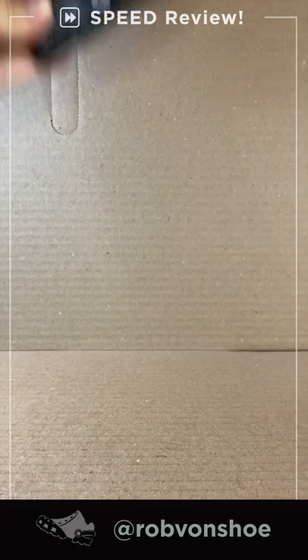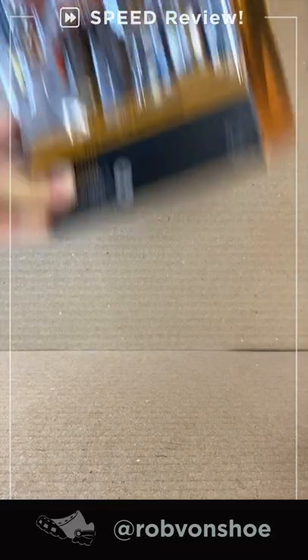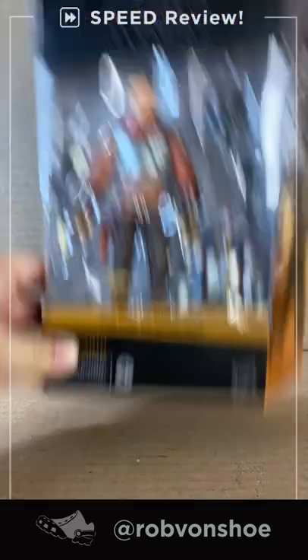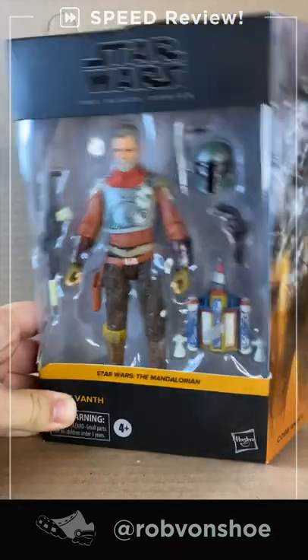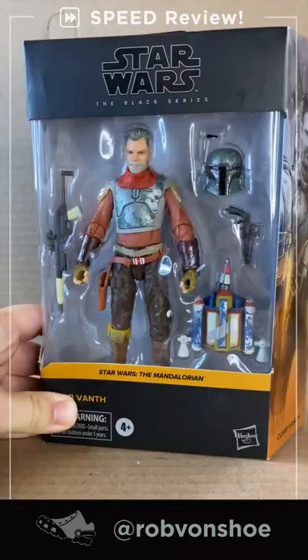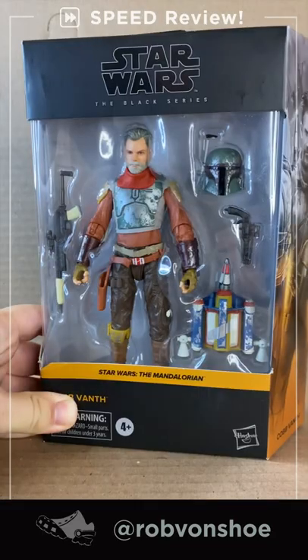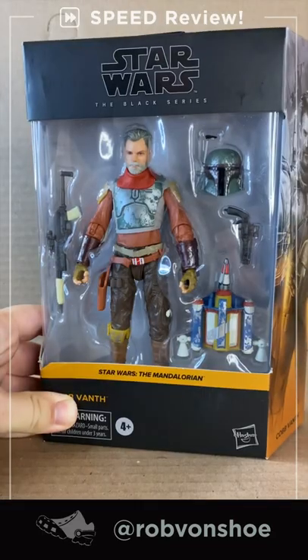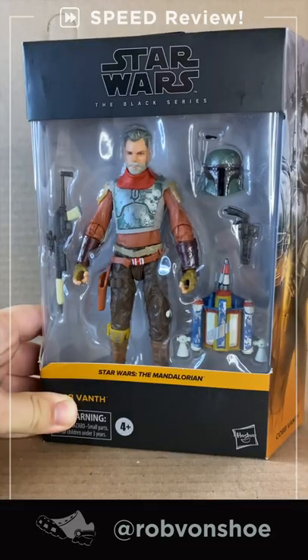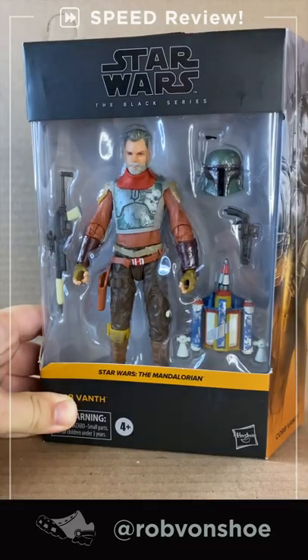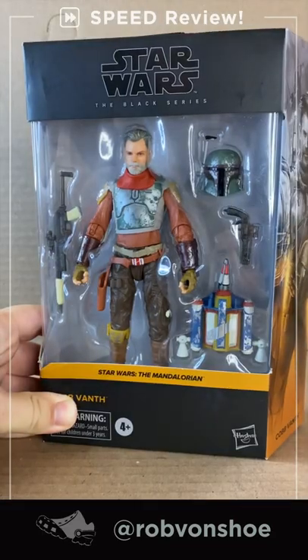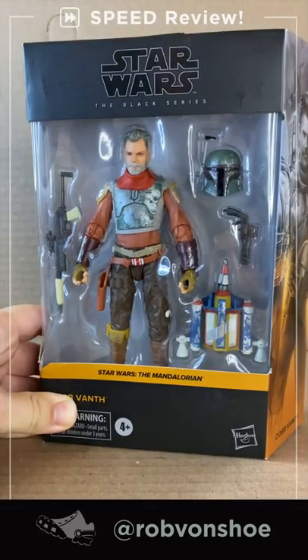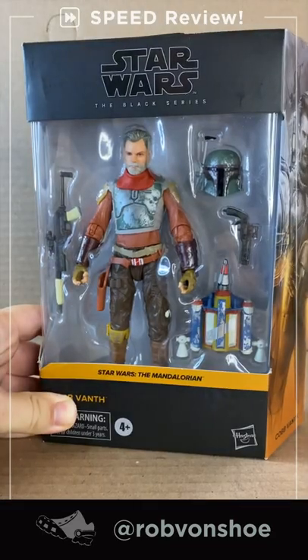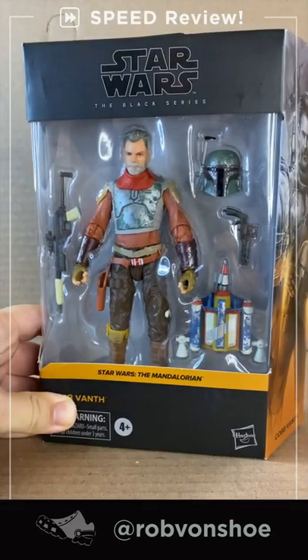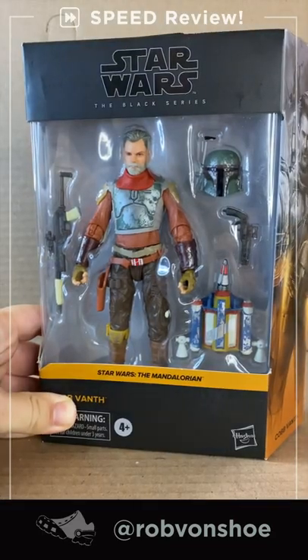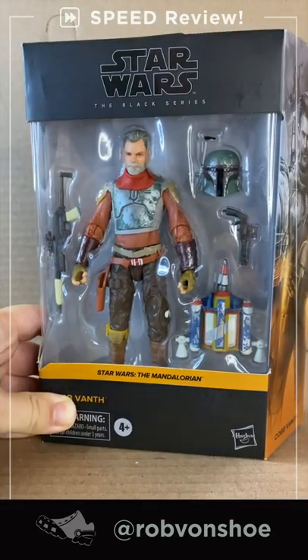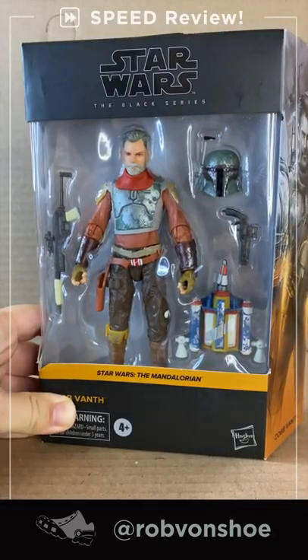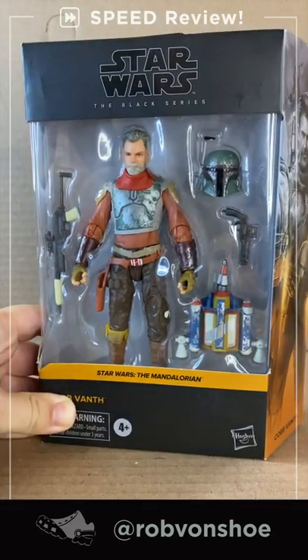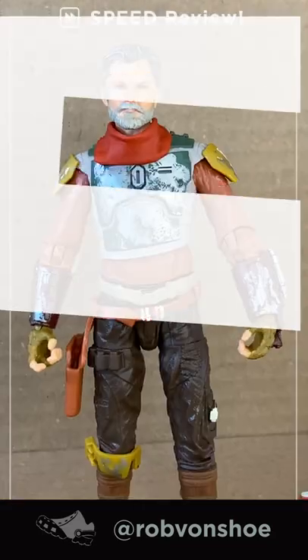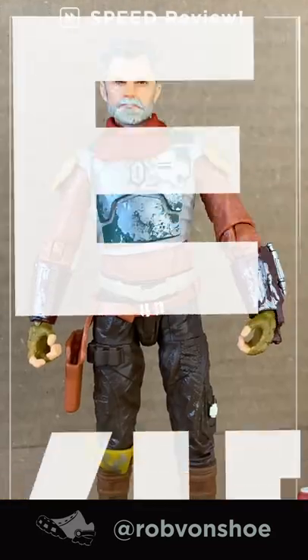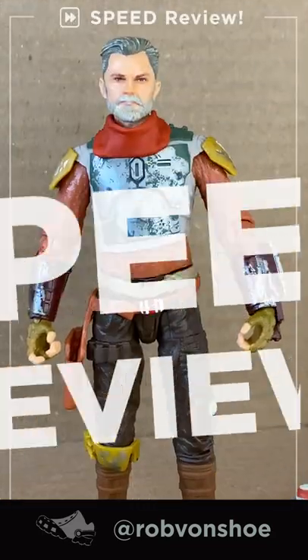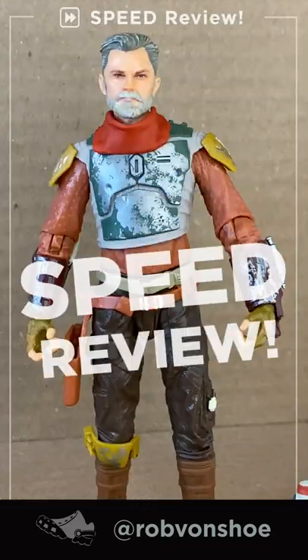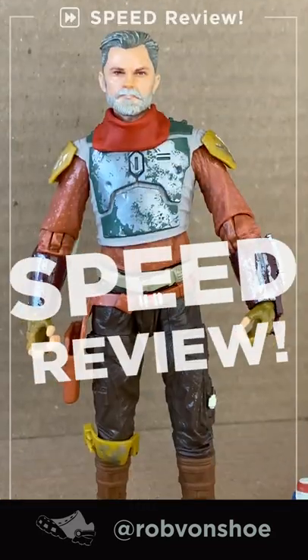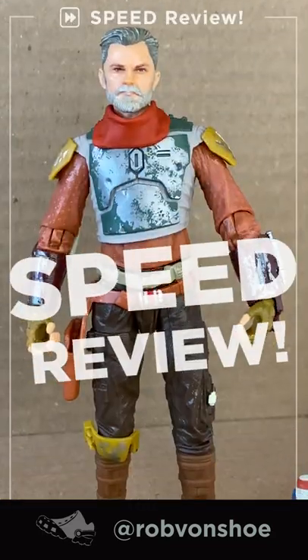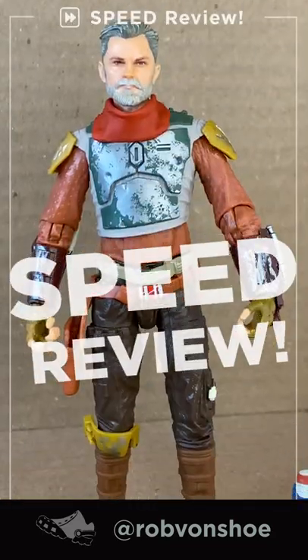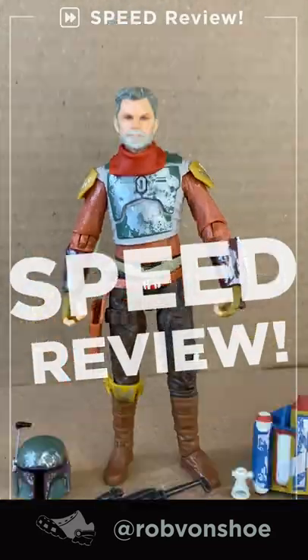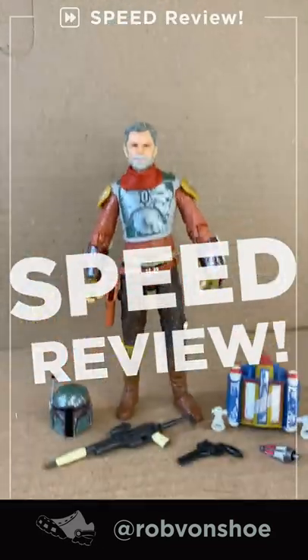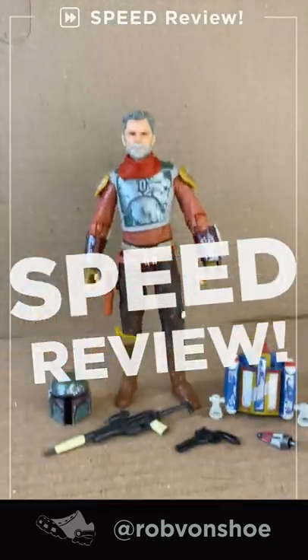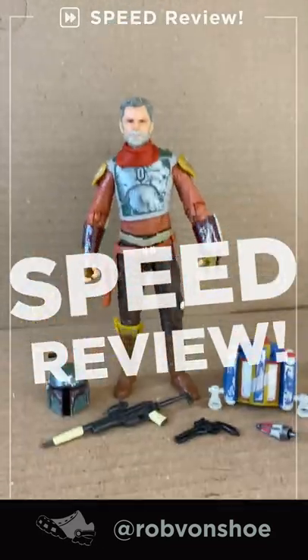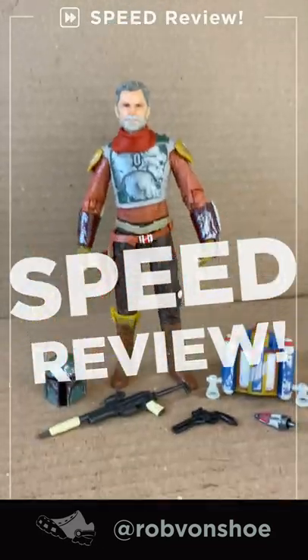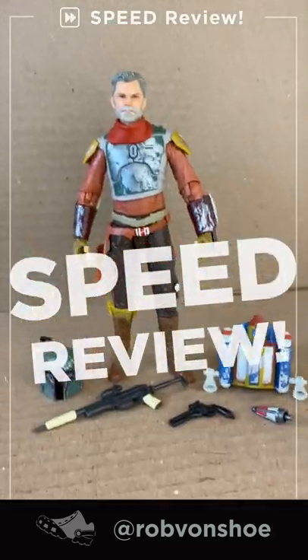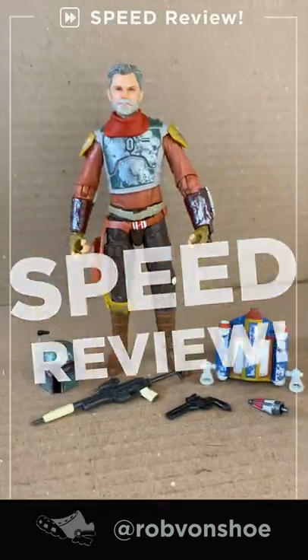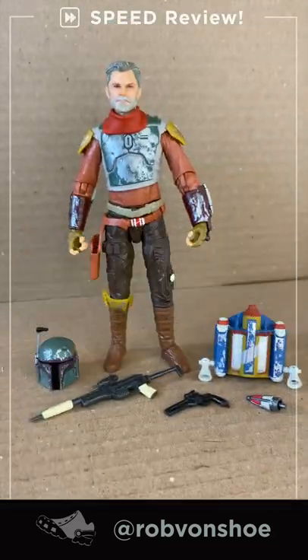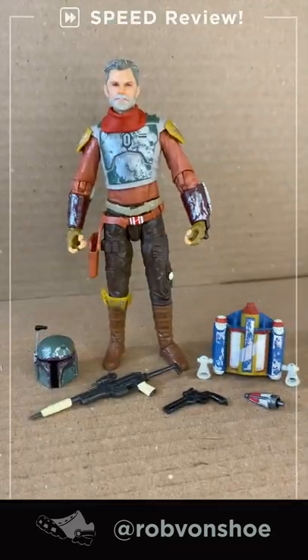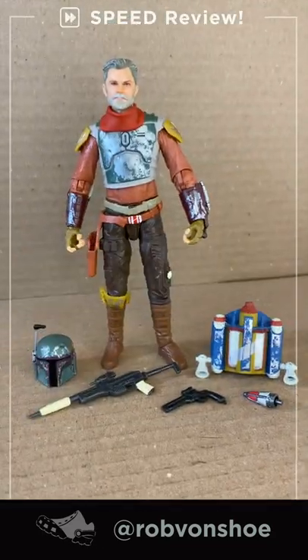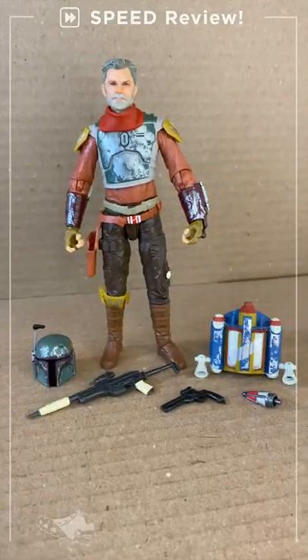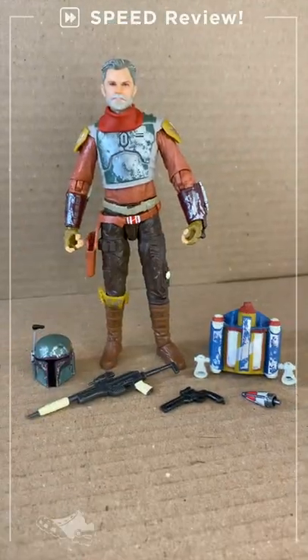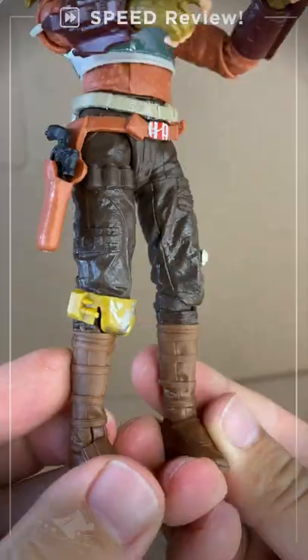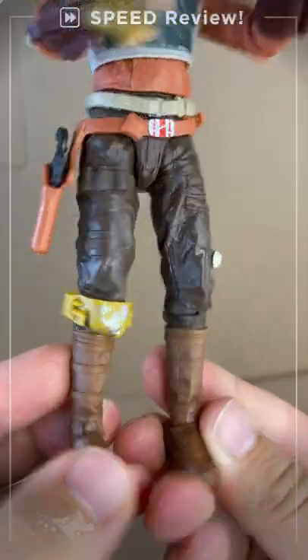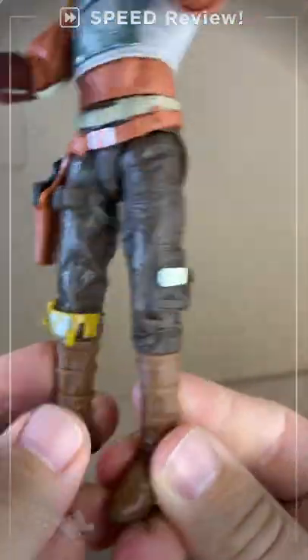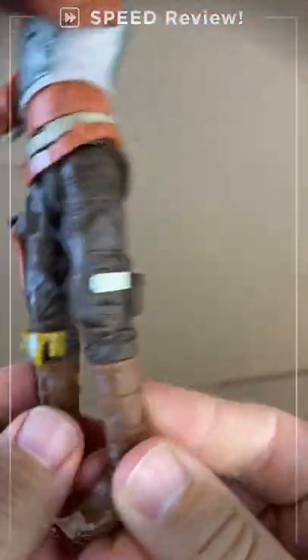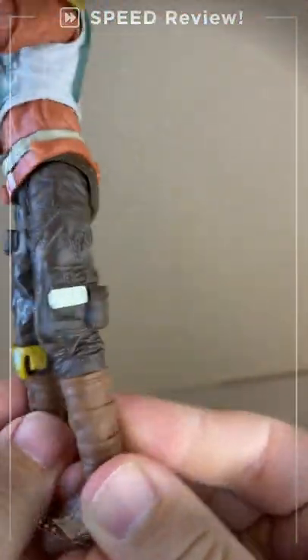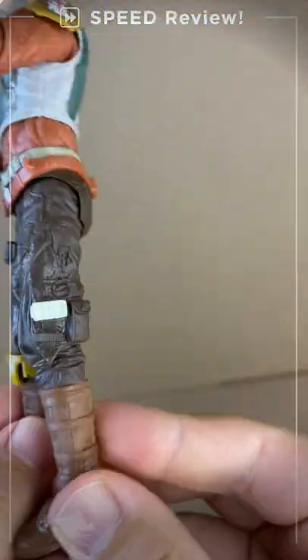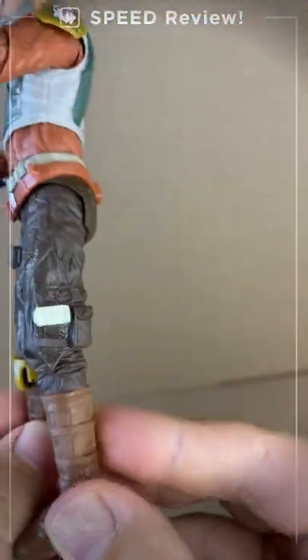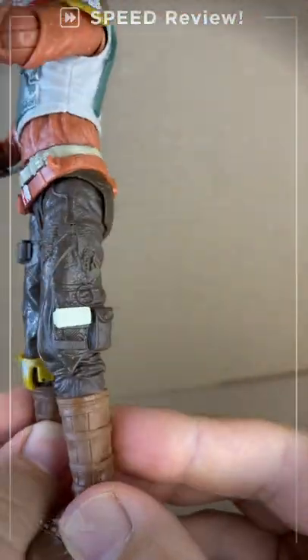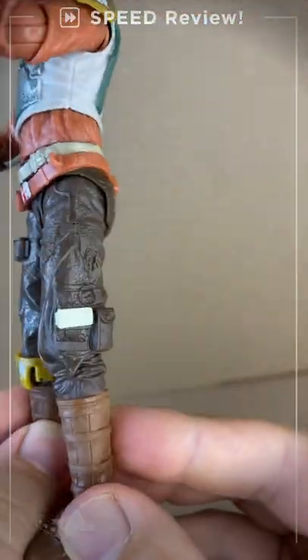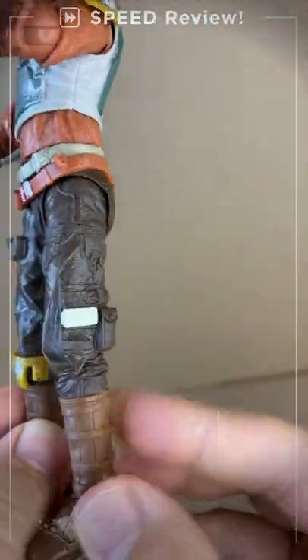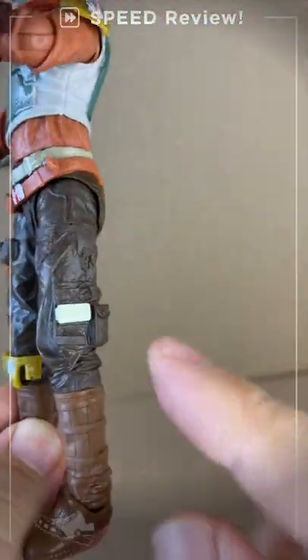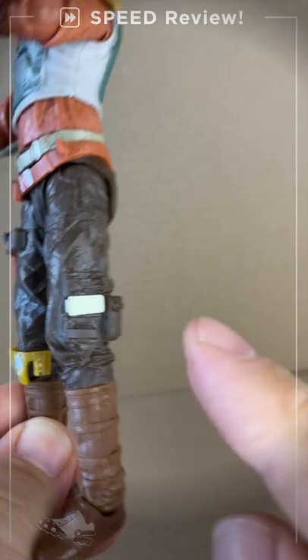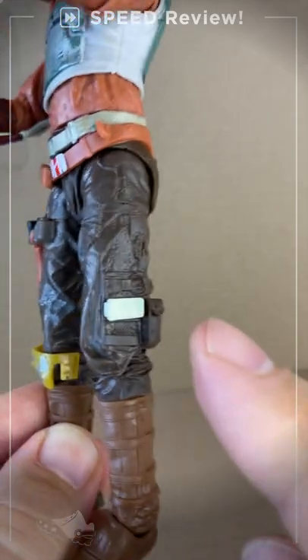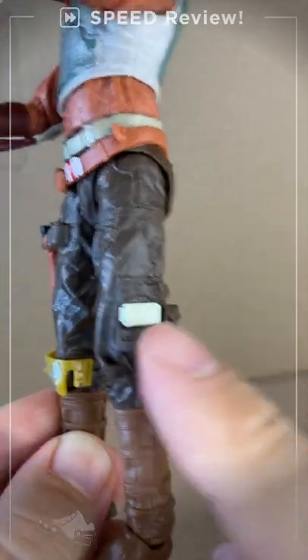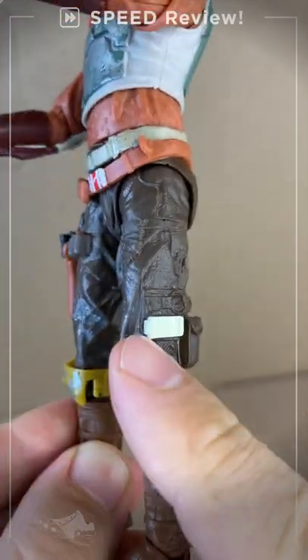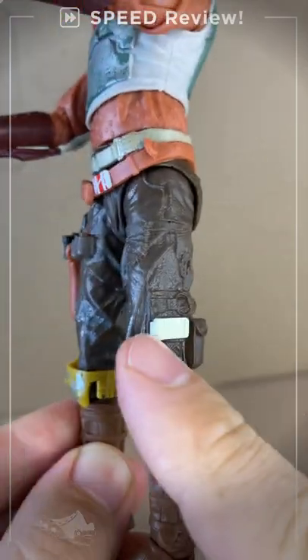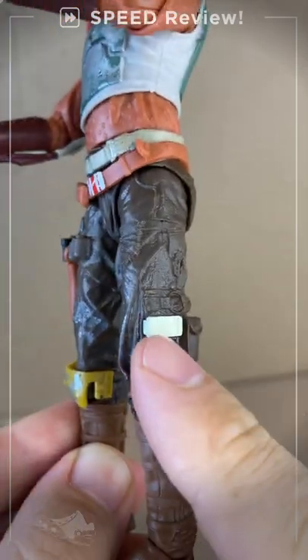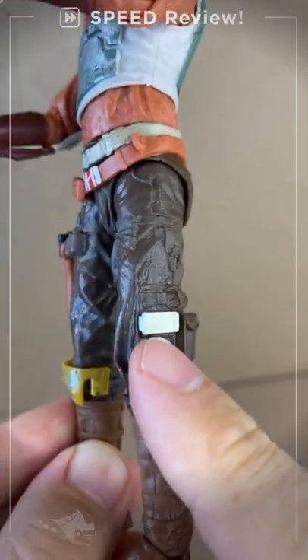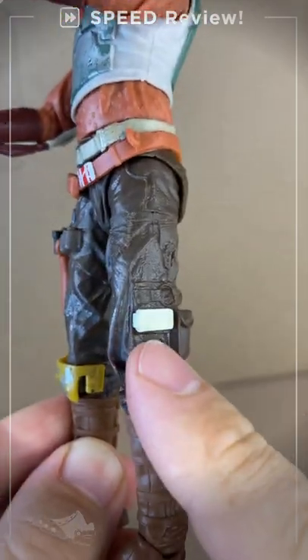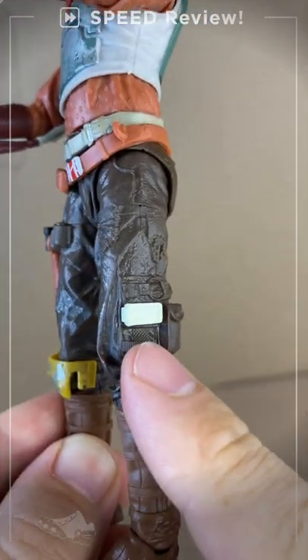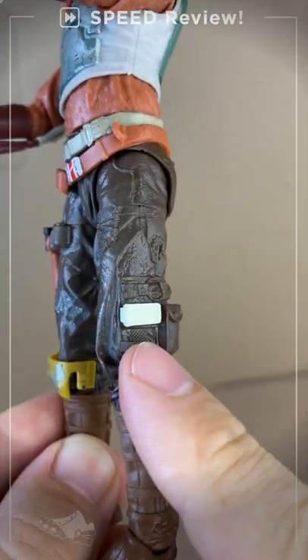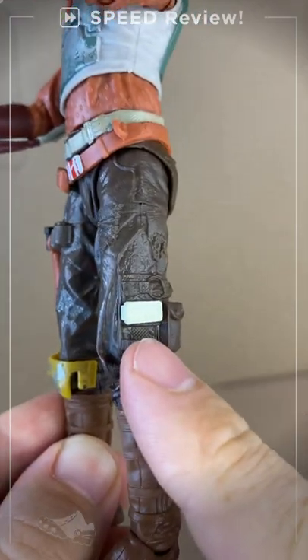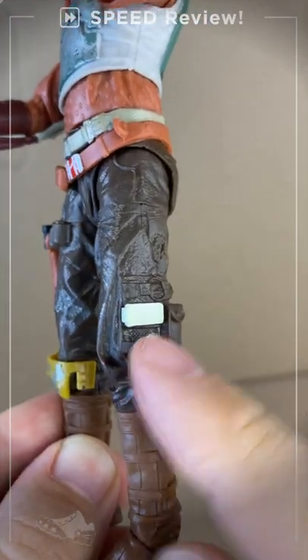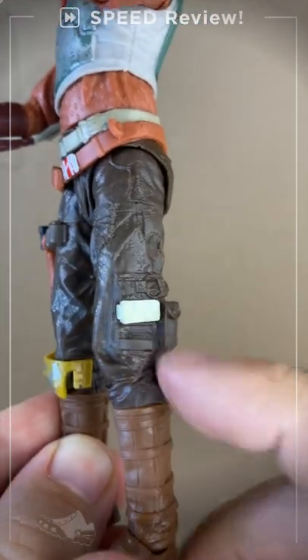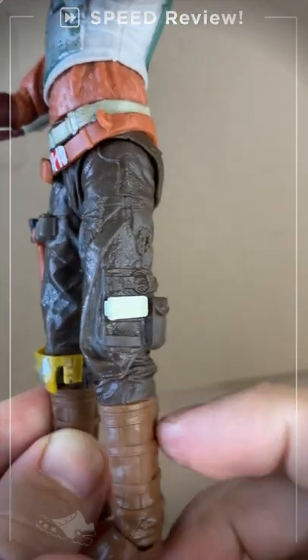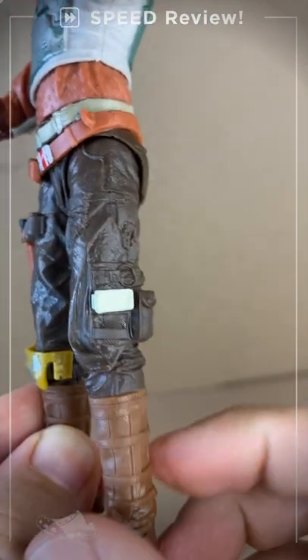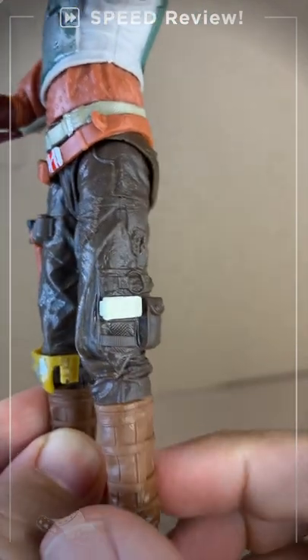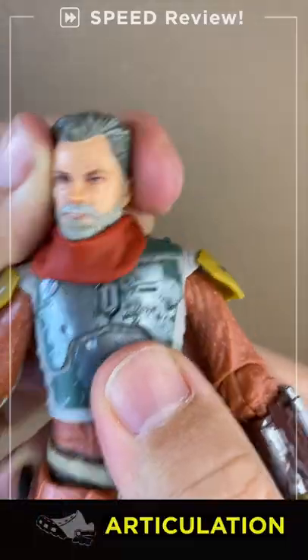Star Wars: The Mandalorian — Cobb Vanth Deluxe Speed Review. There's a single paint app on the leg, so... deluxe.